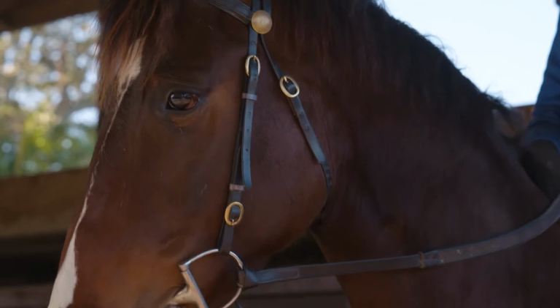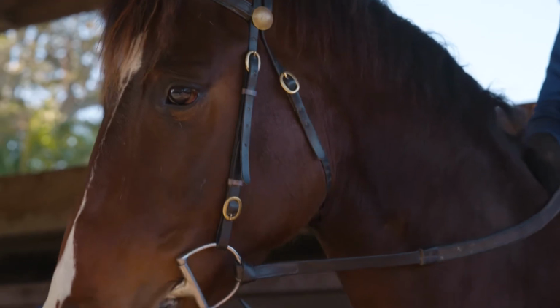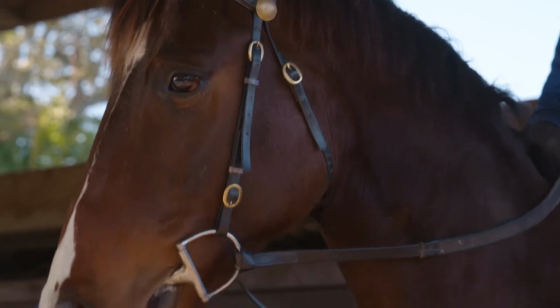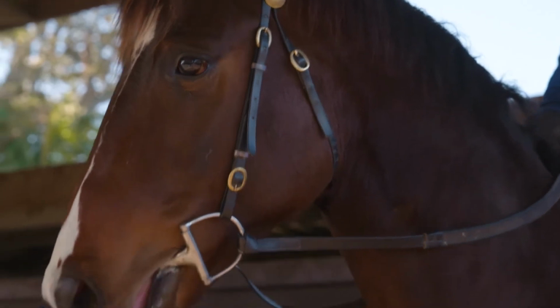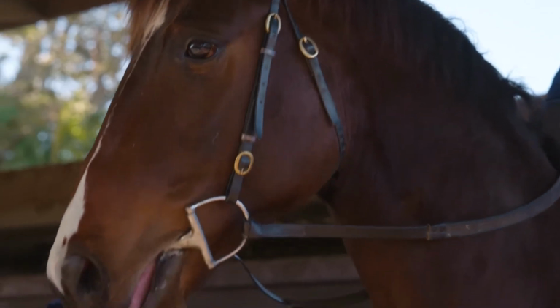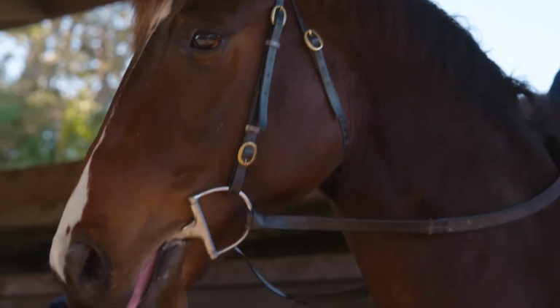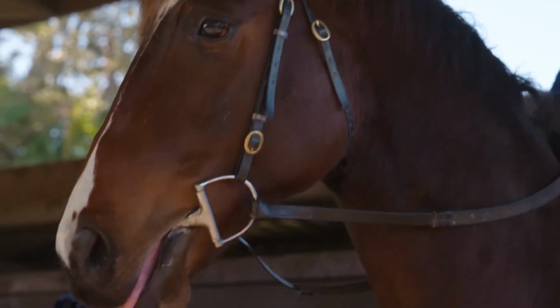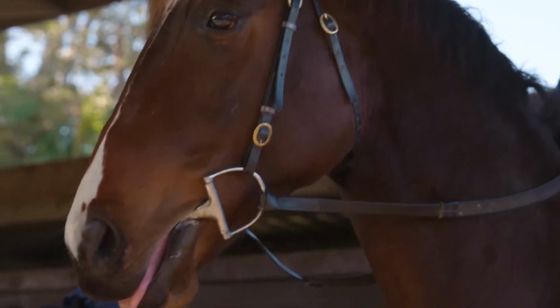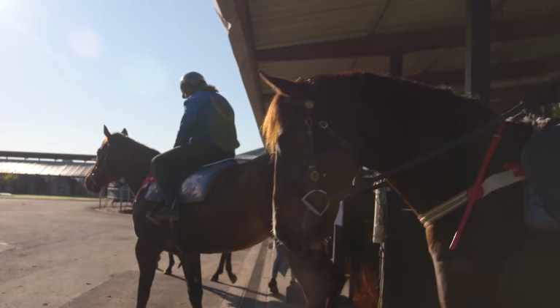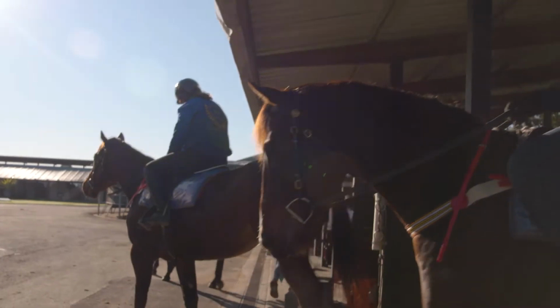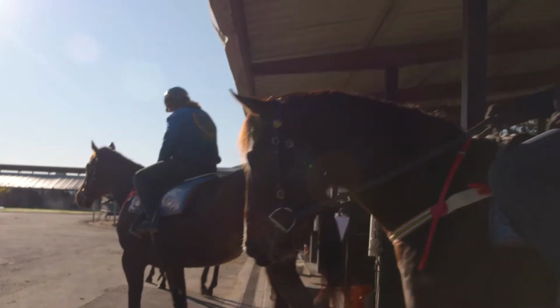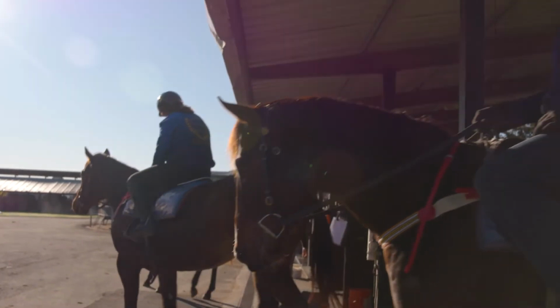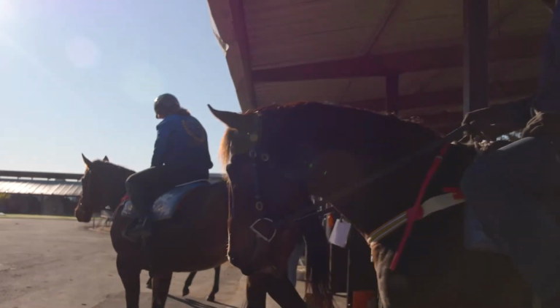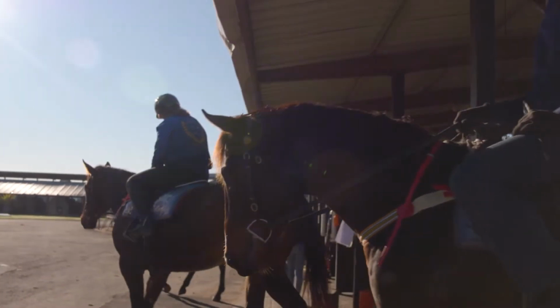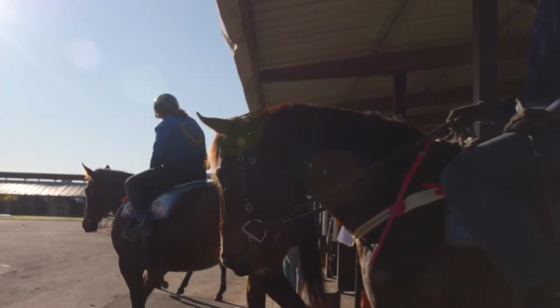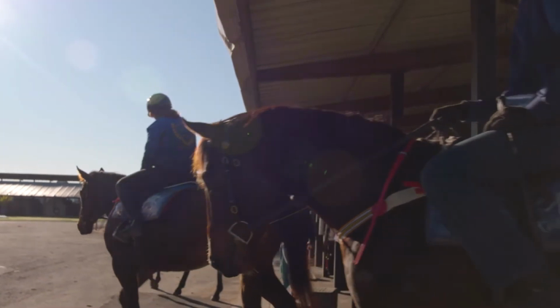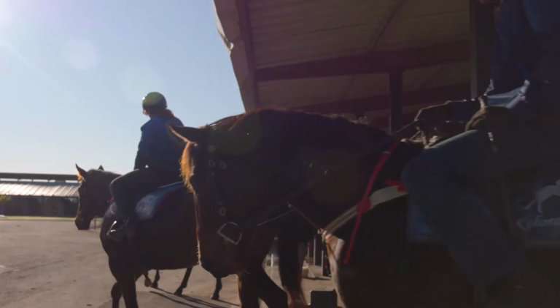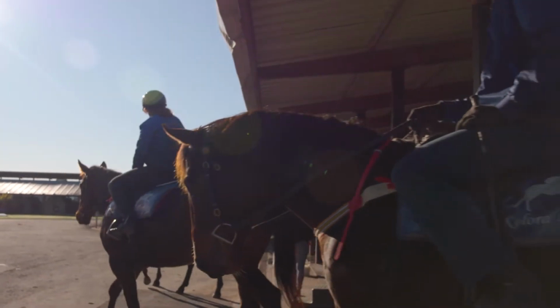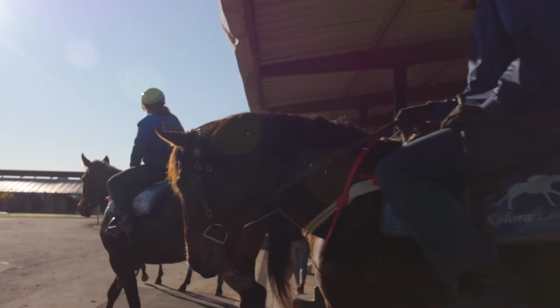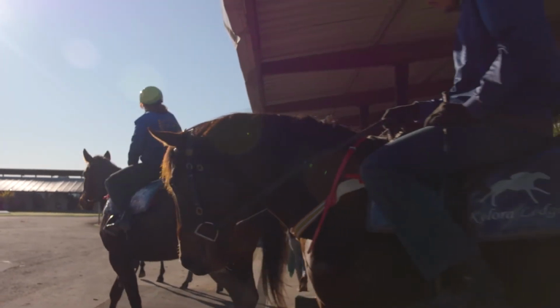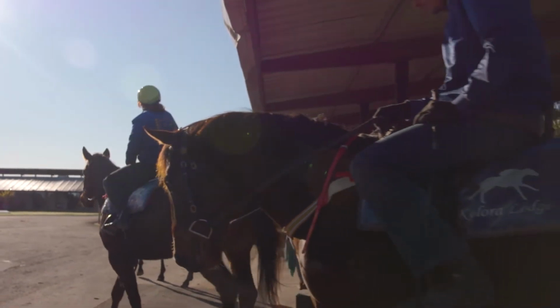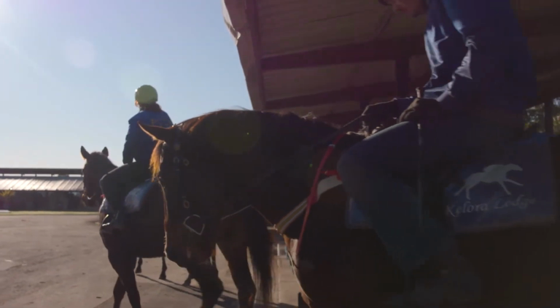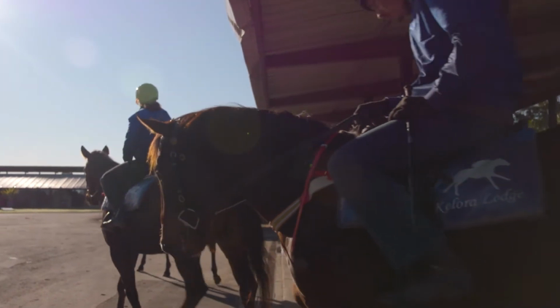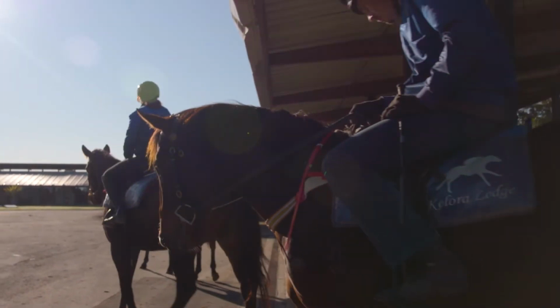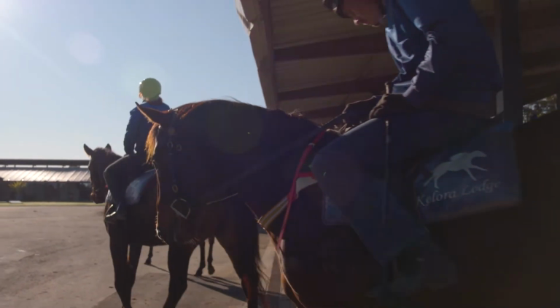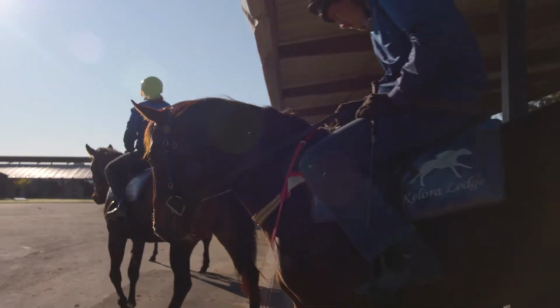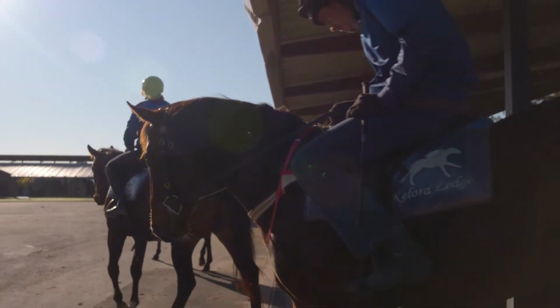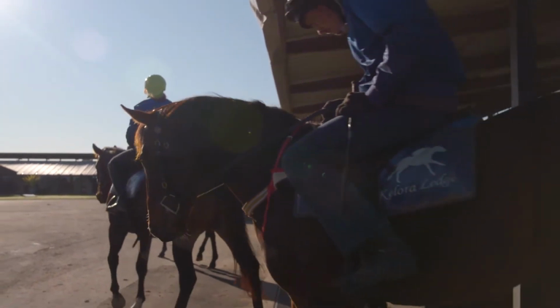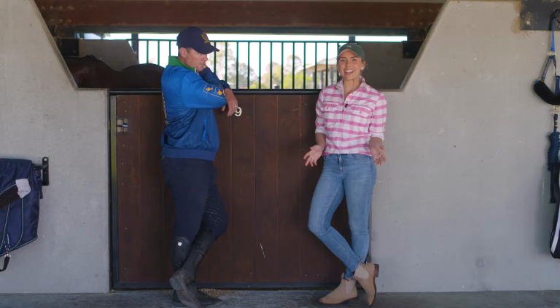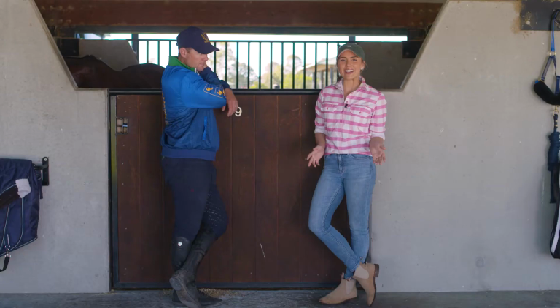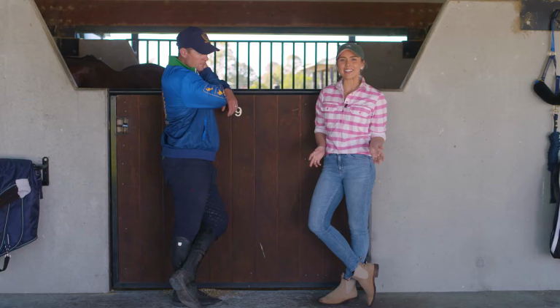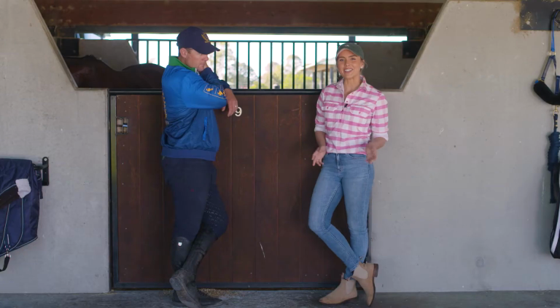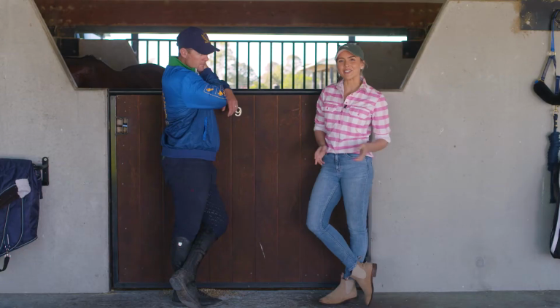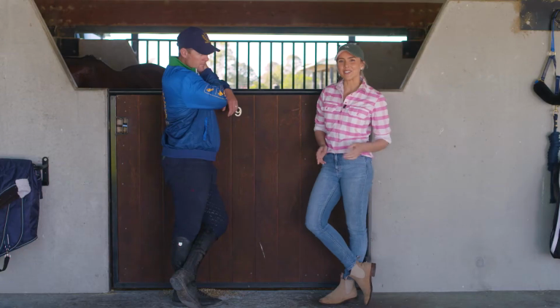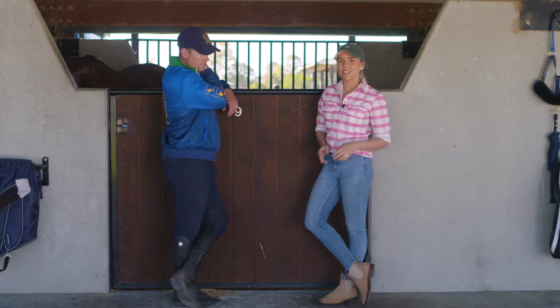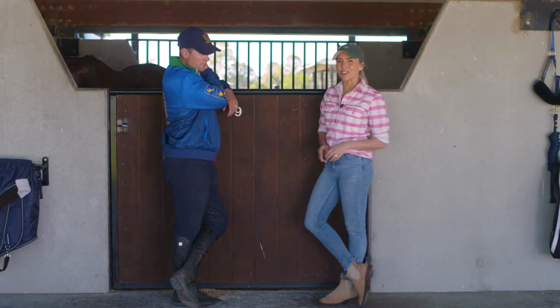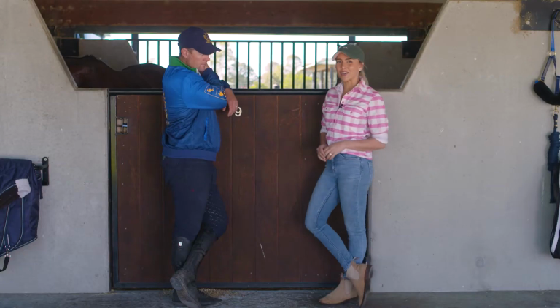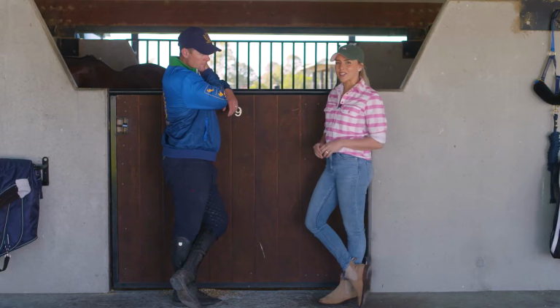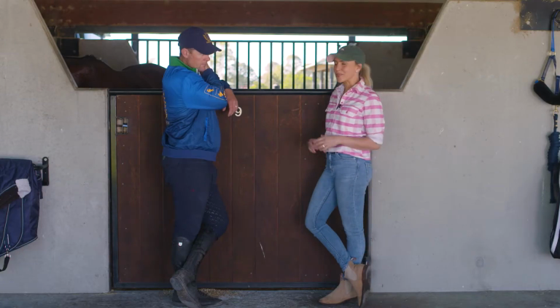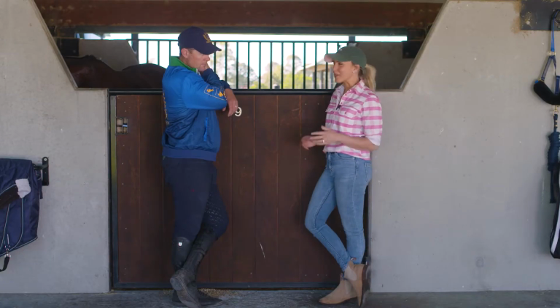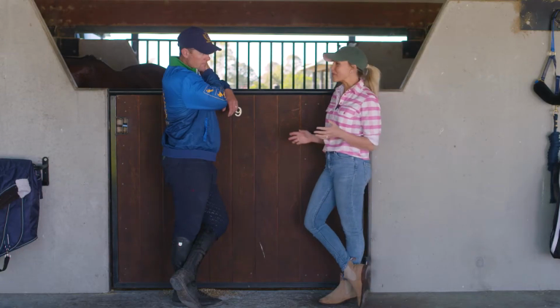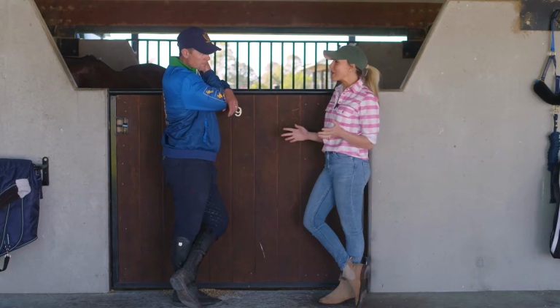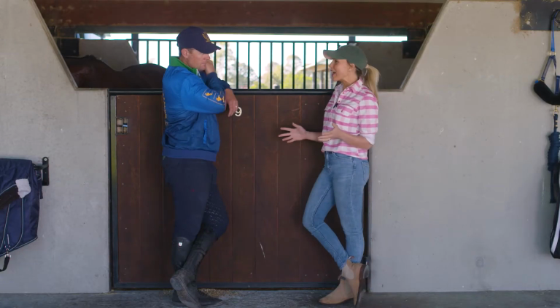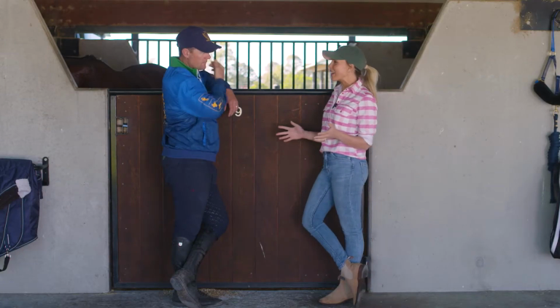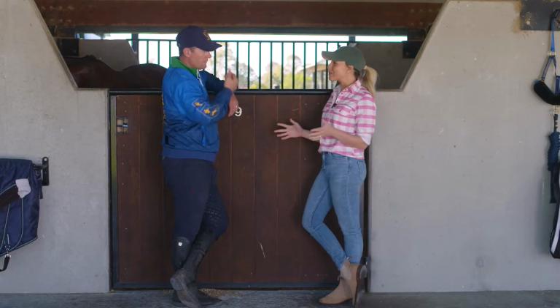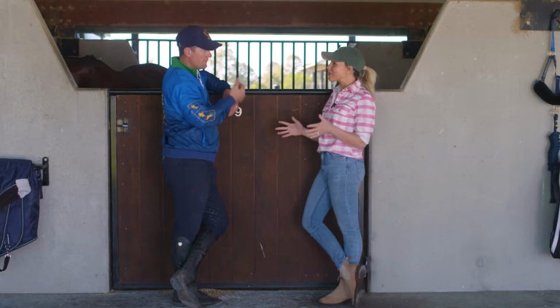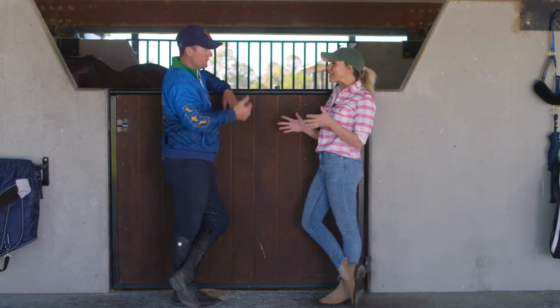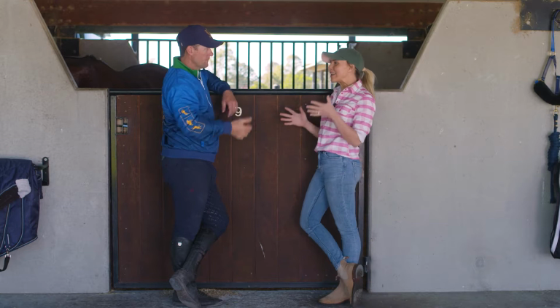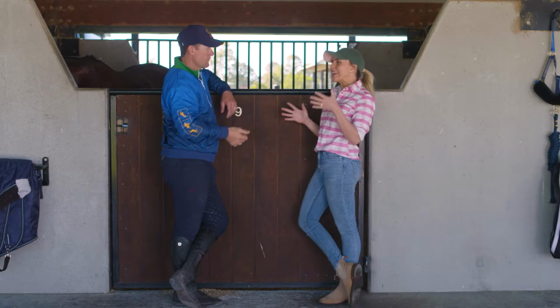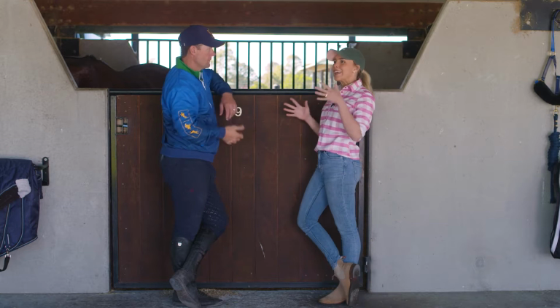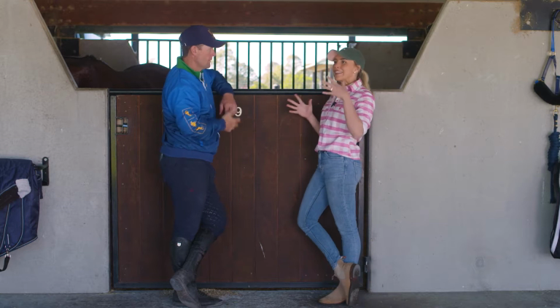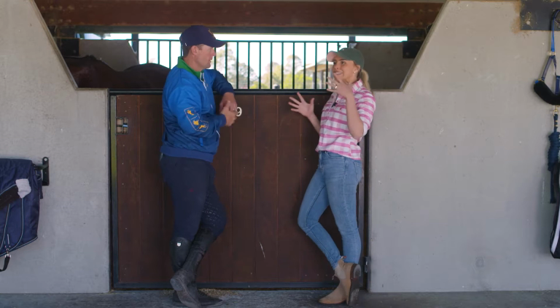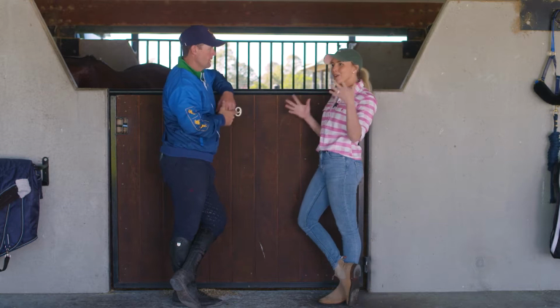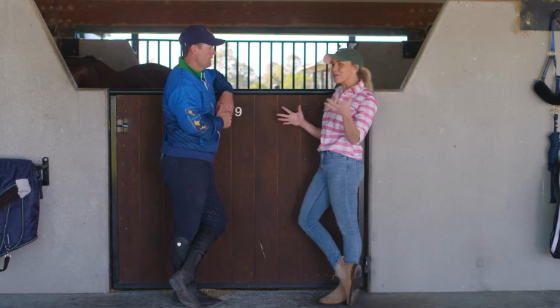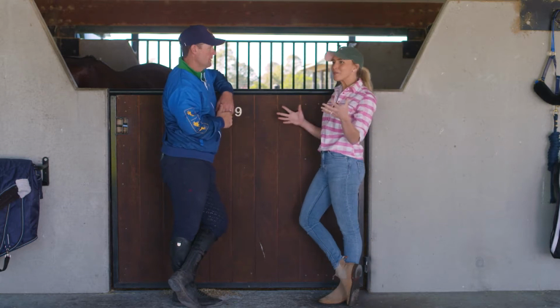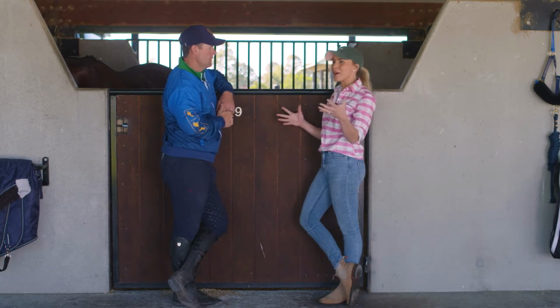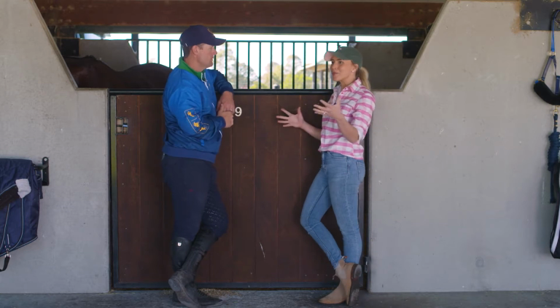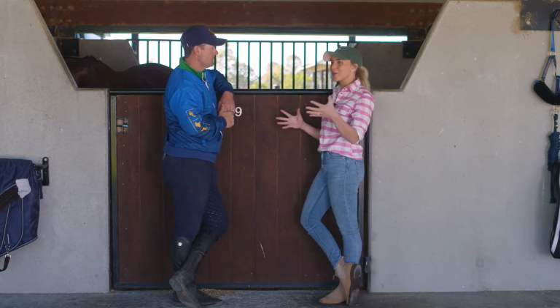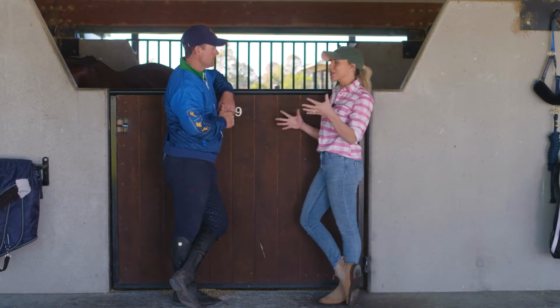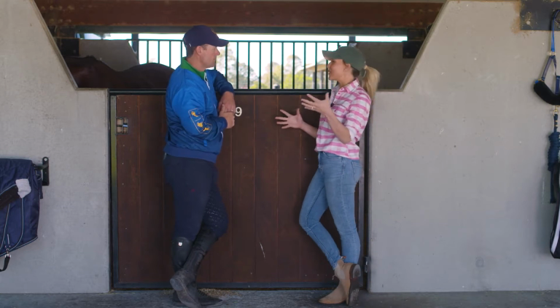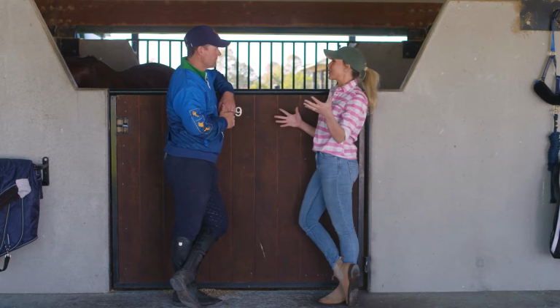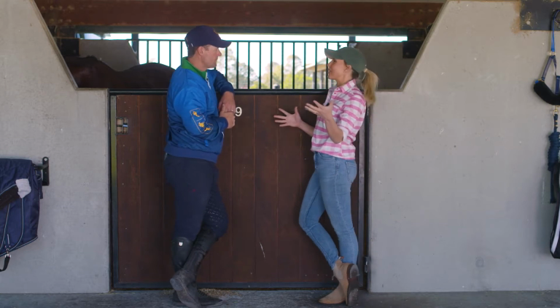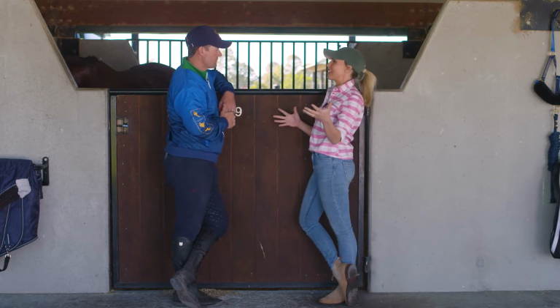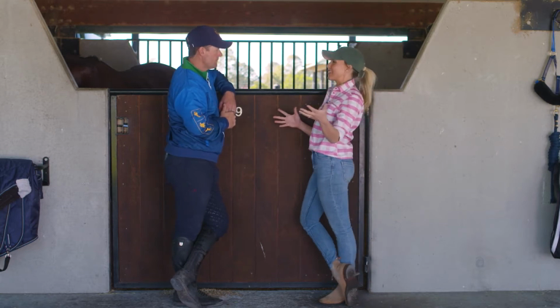G'day and welcome to another episode of Horsing Around. We're here at Kalora Lodge with Pete. Tell me about what you do here.